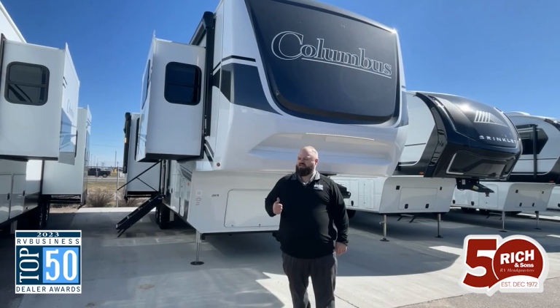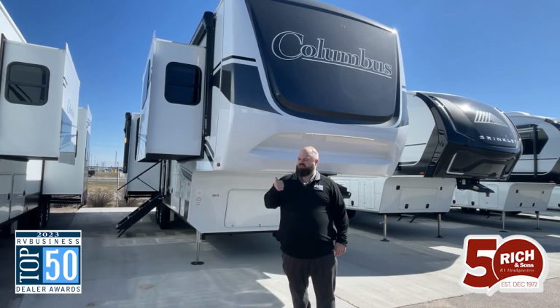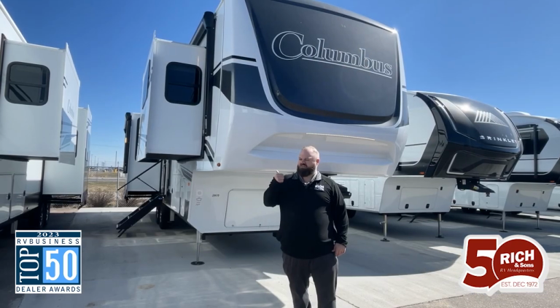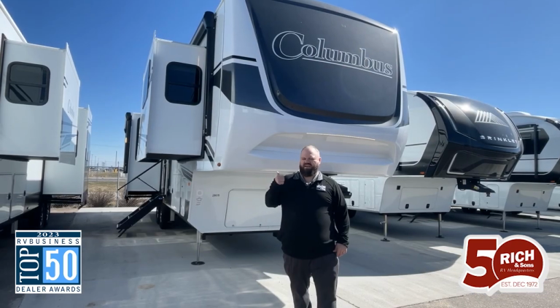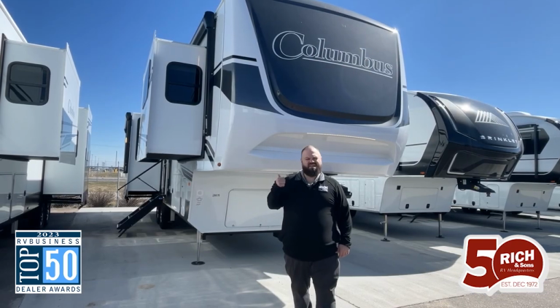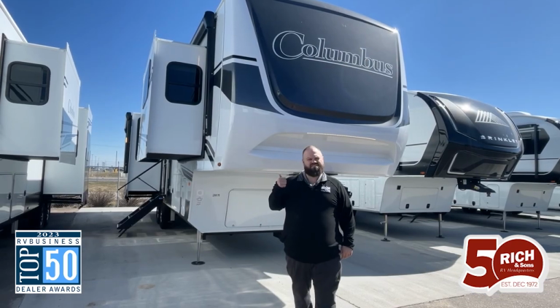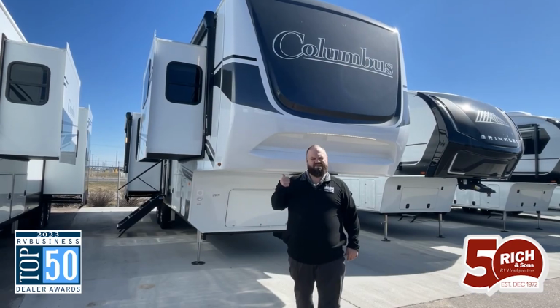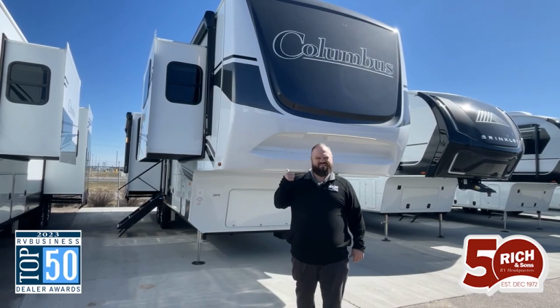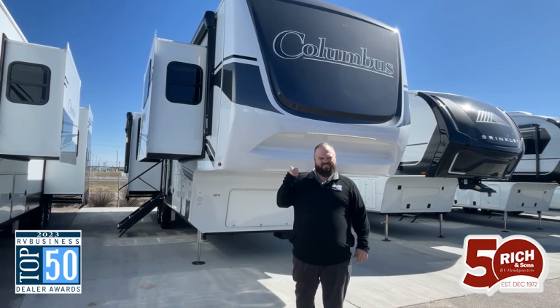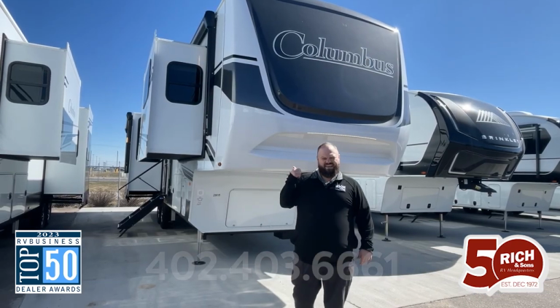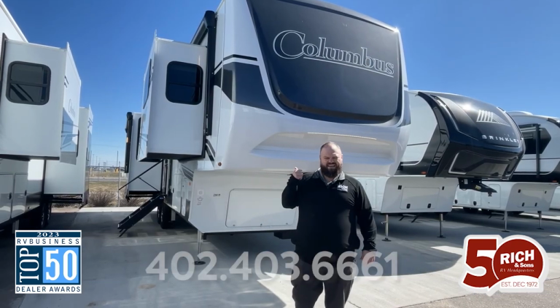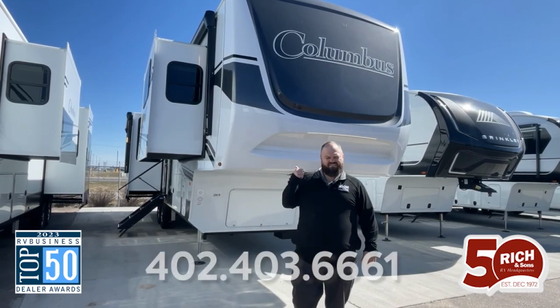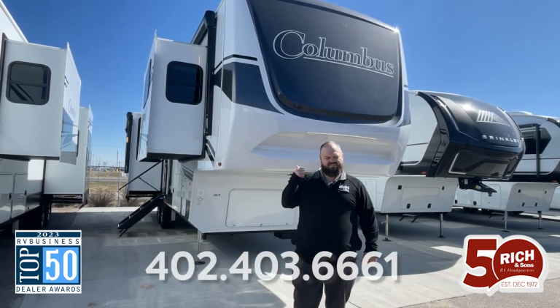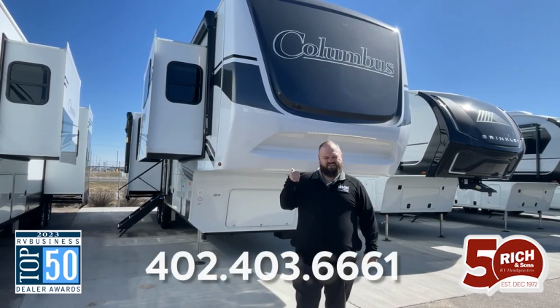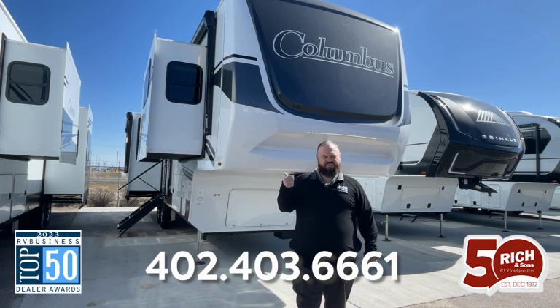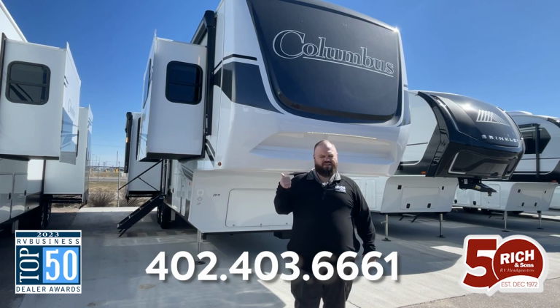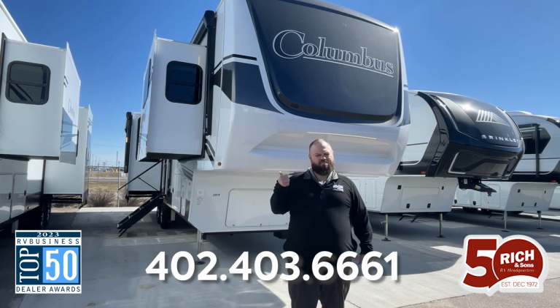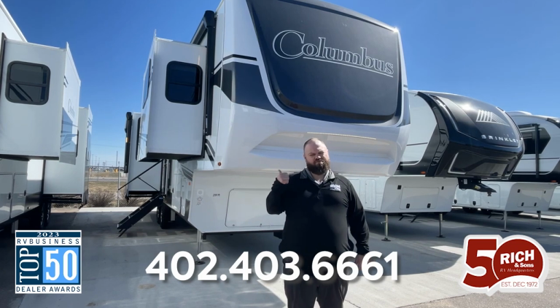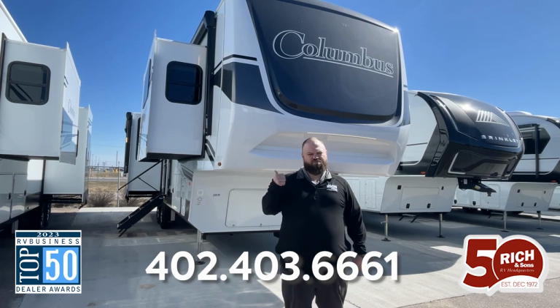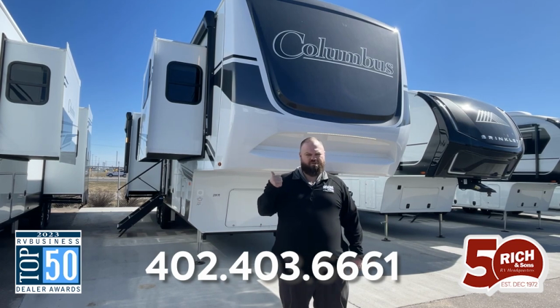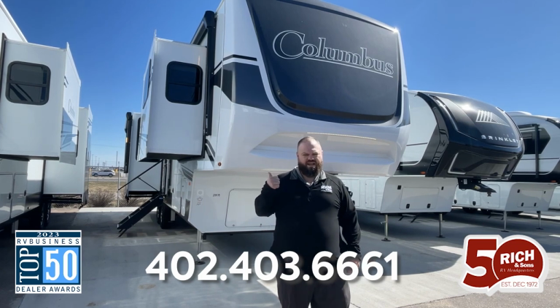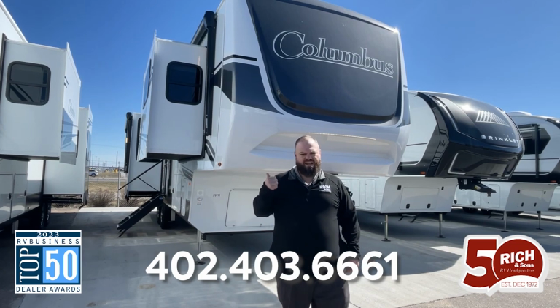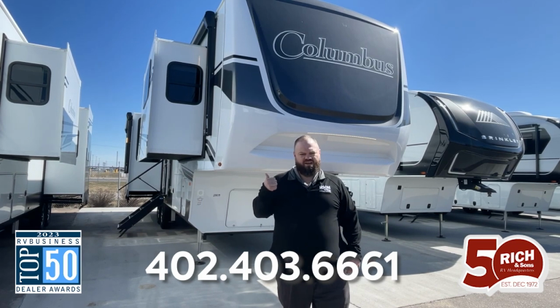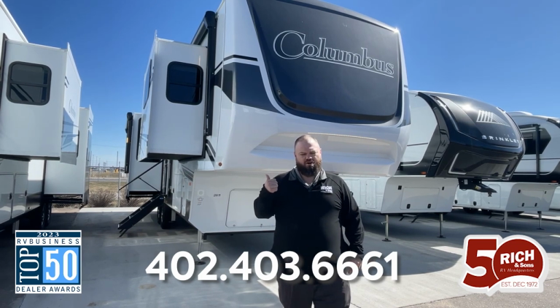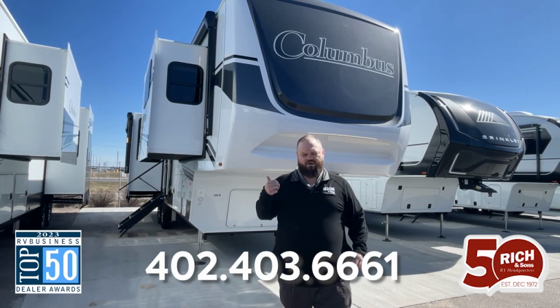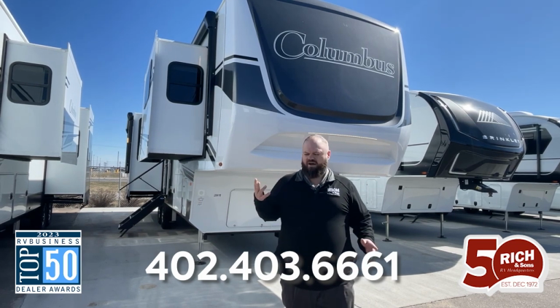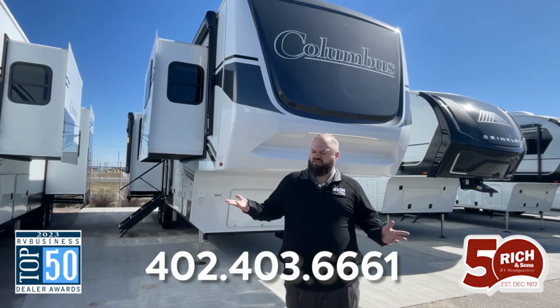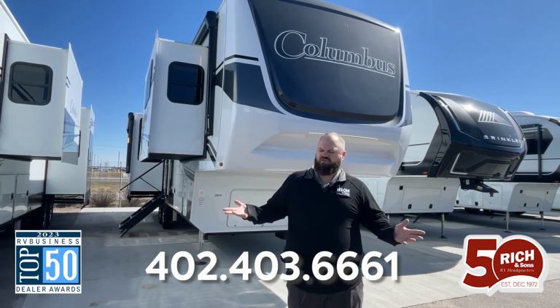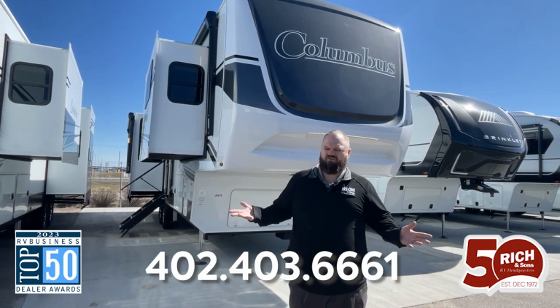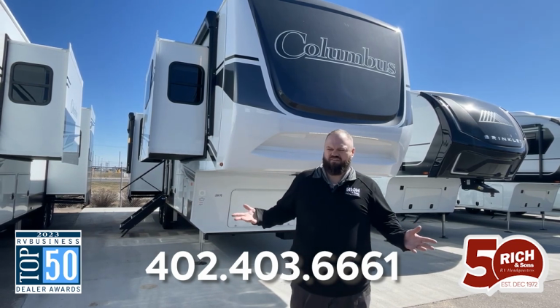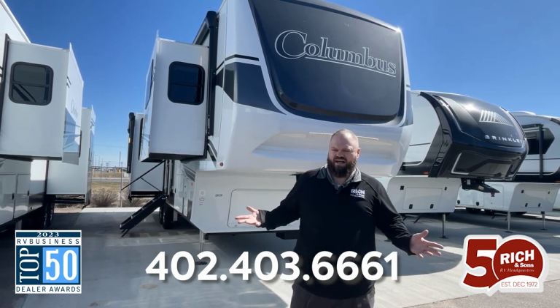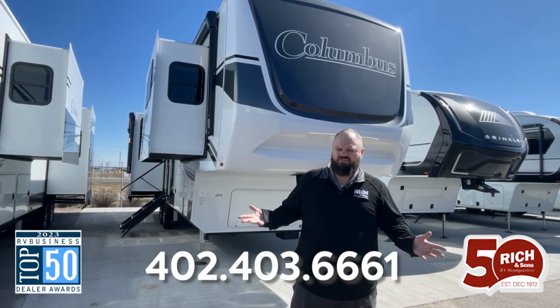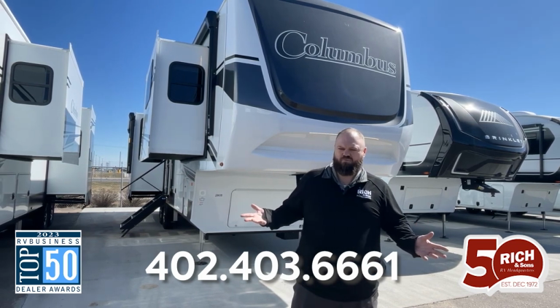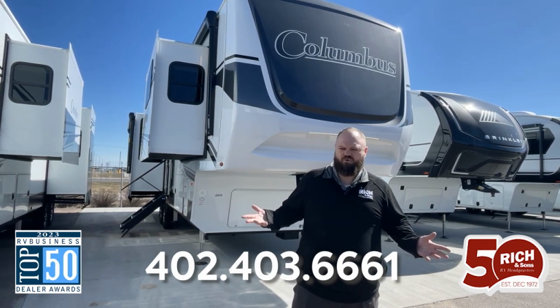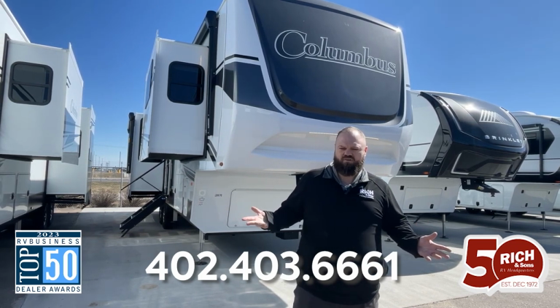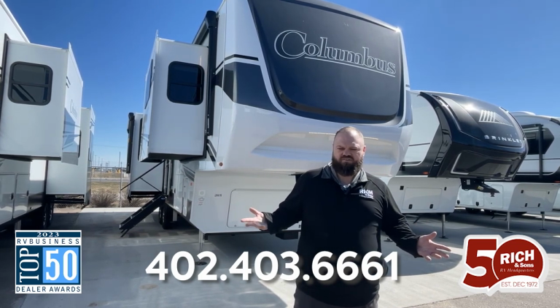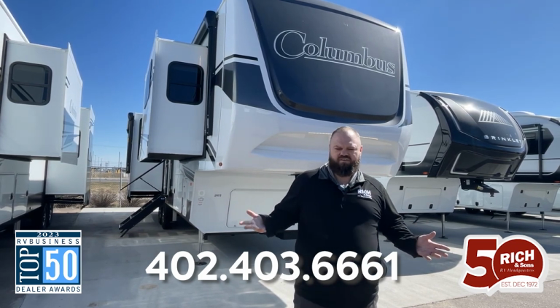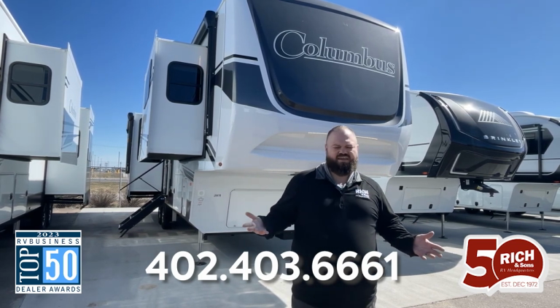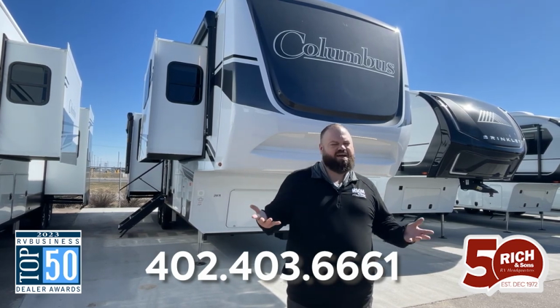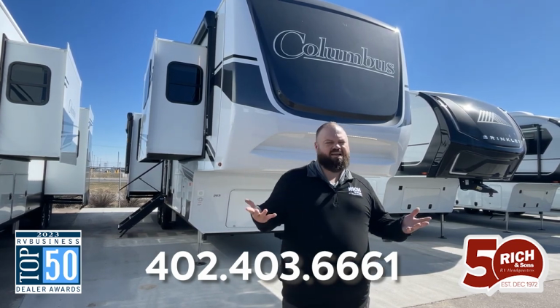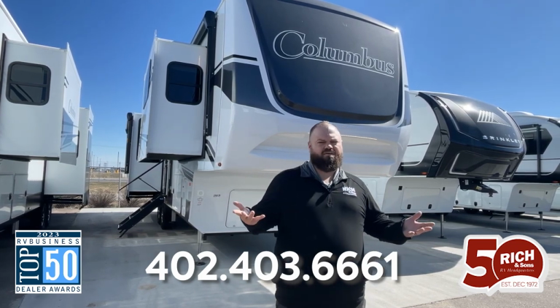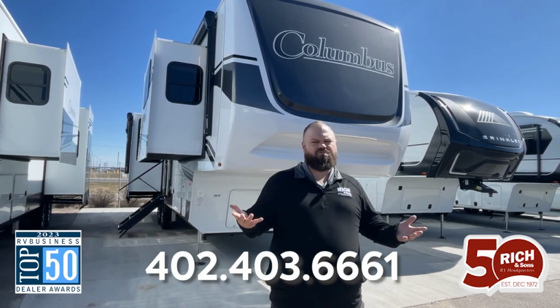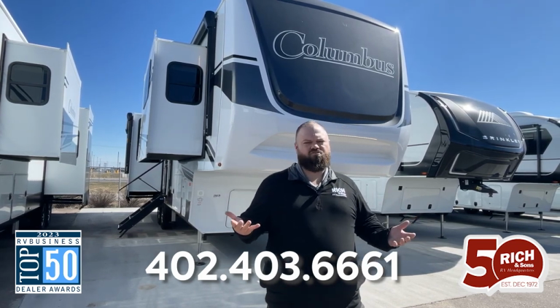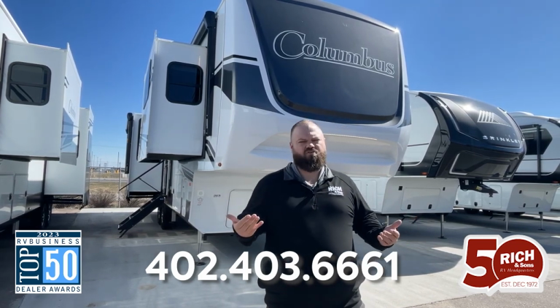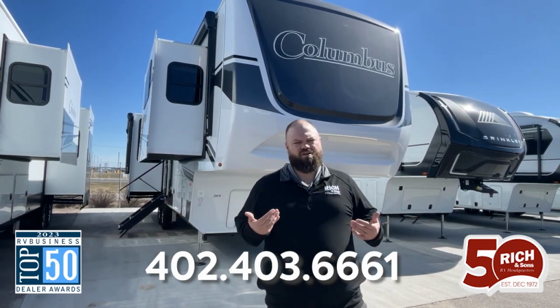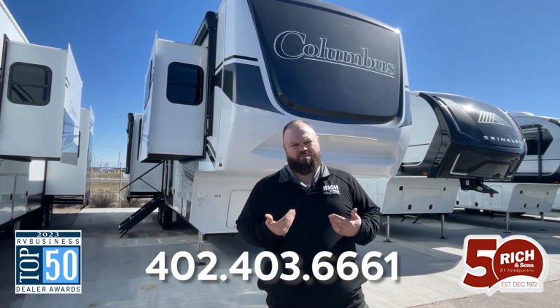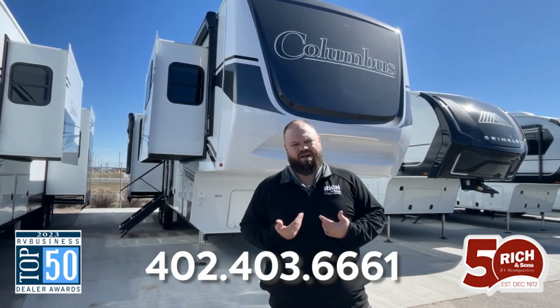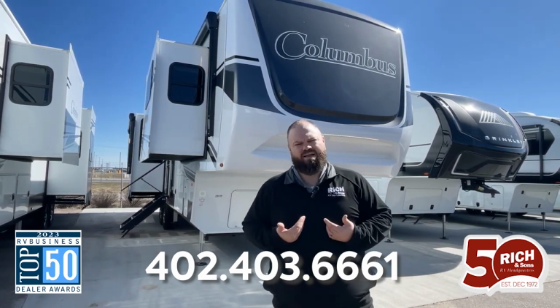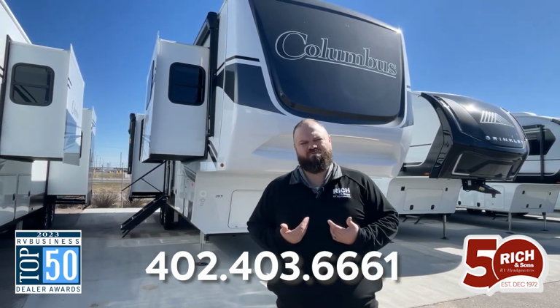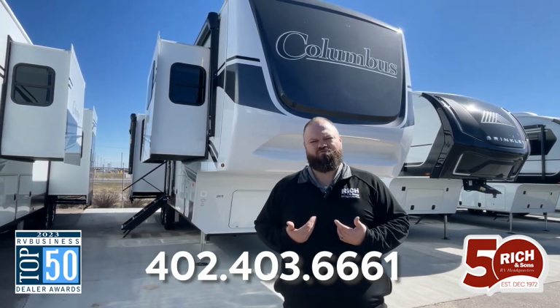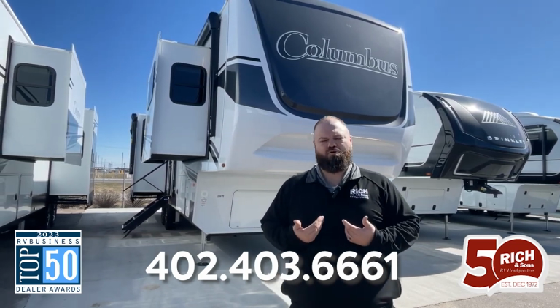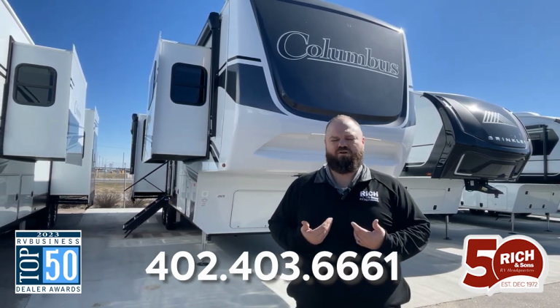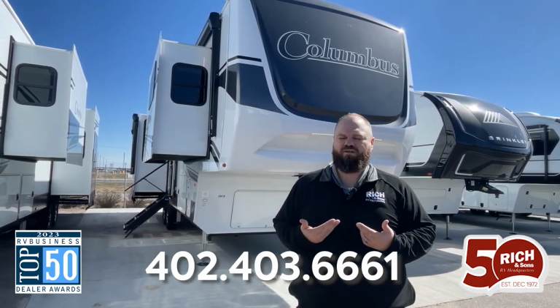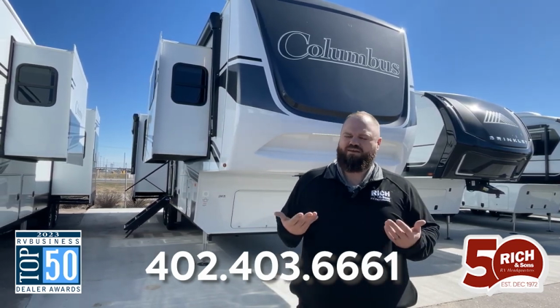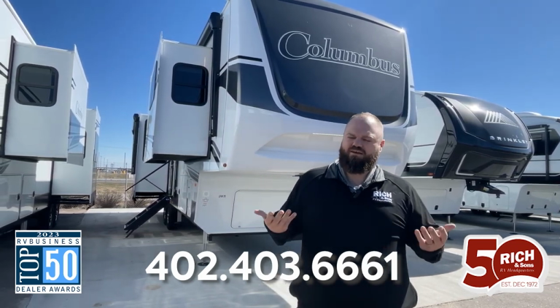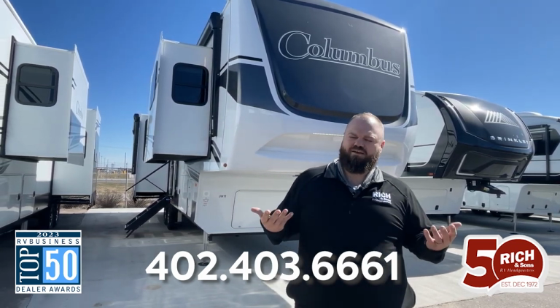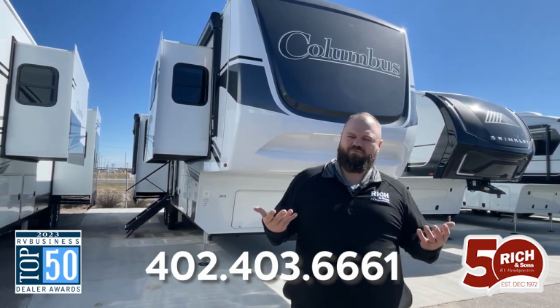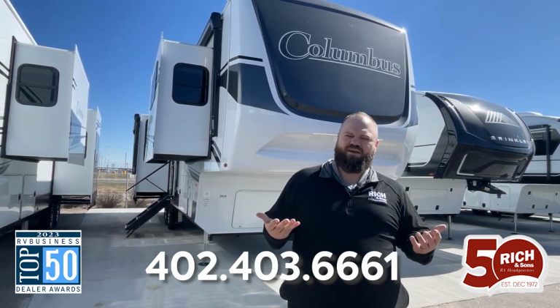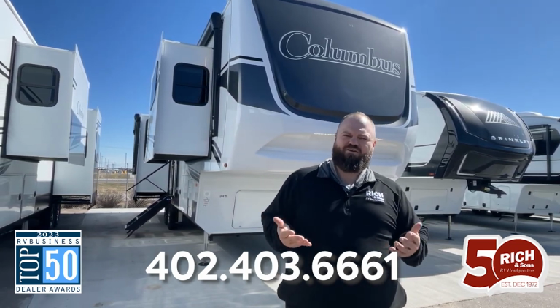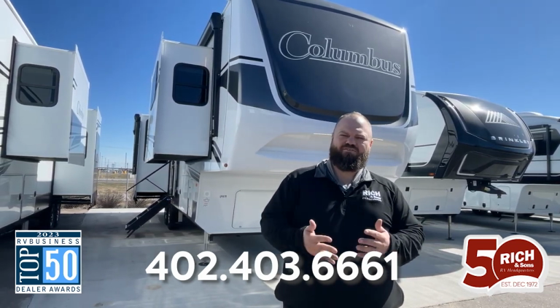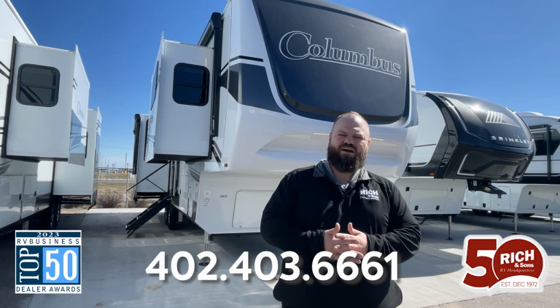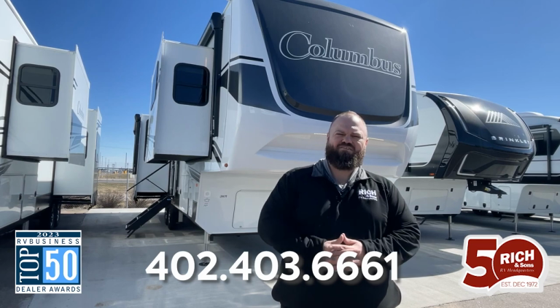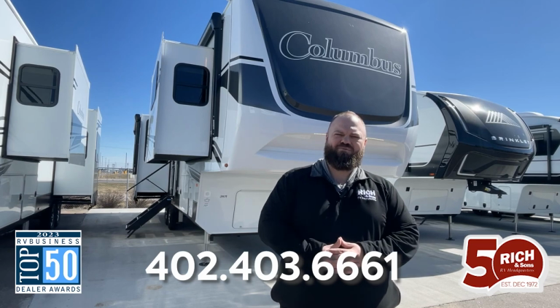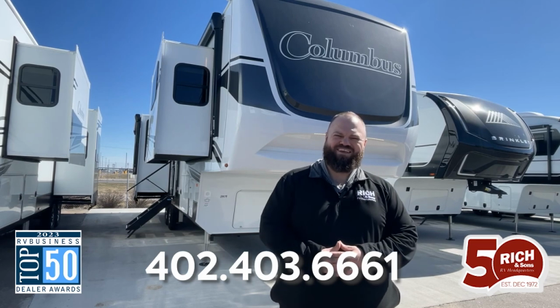So this is the Columbus 380RL. There's lots more to see and I'd love to show you. My name is Jordan — come down and talk to me.